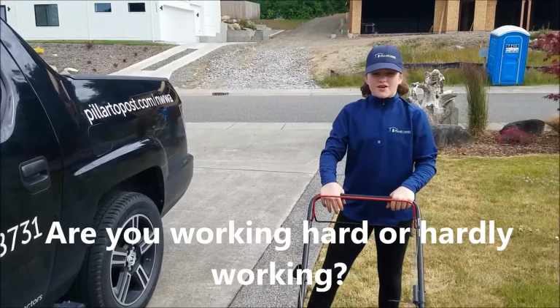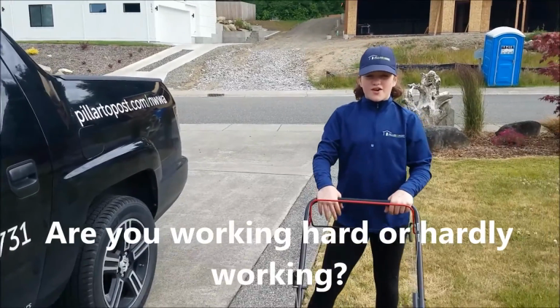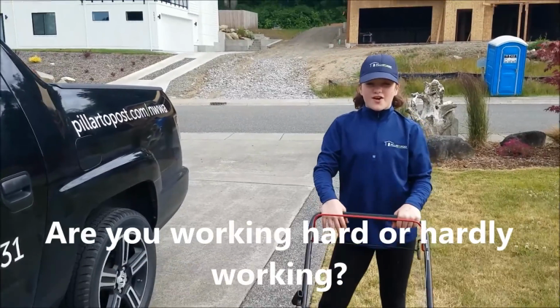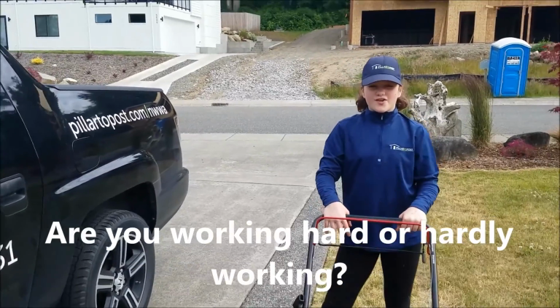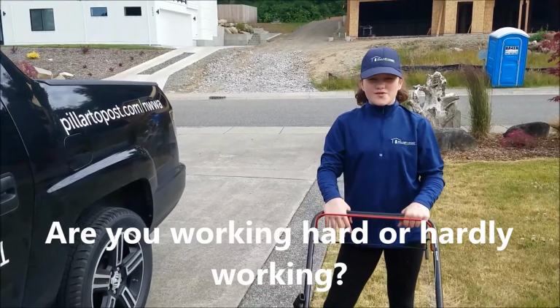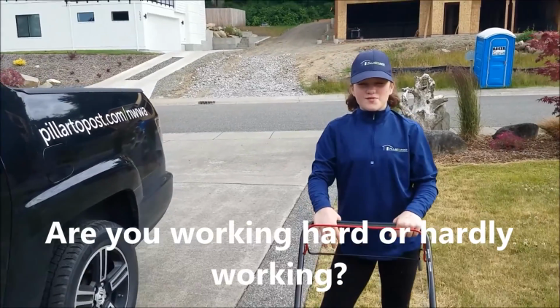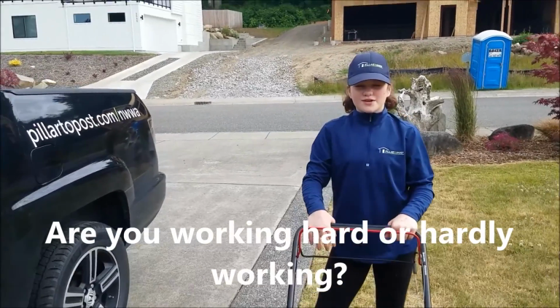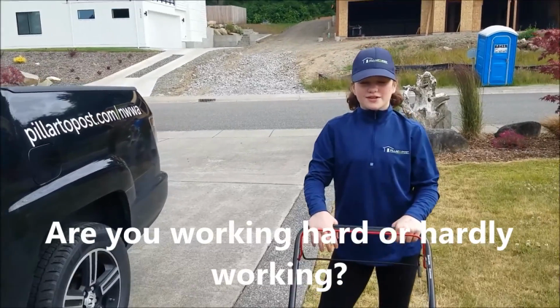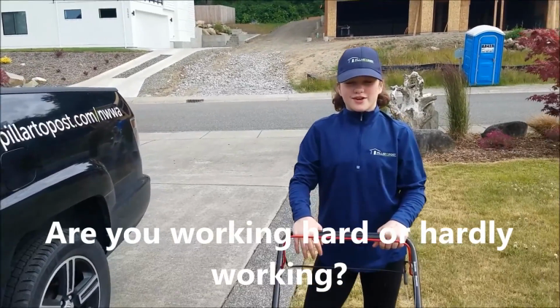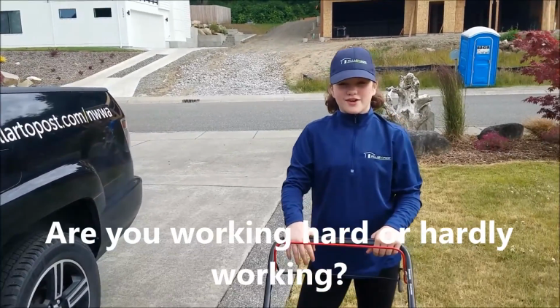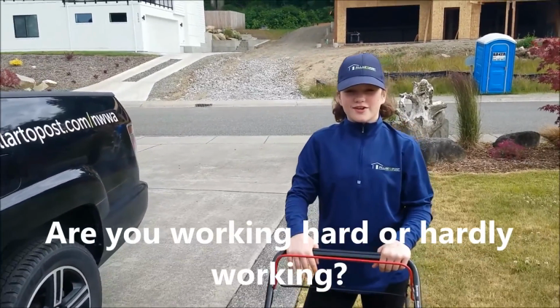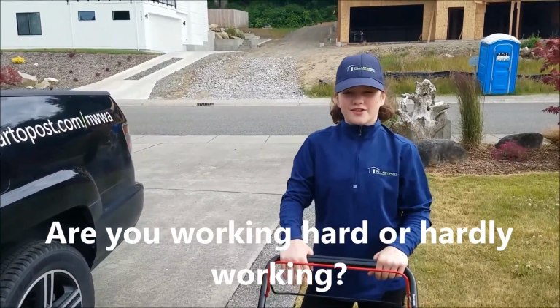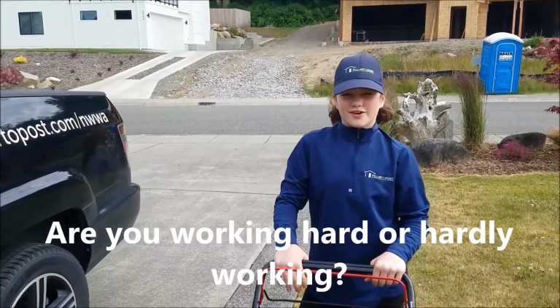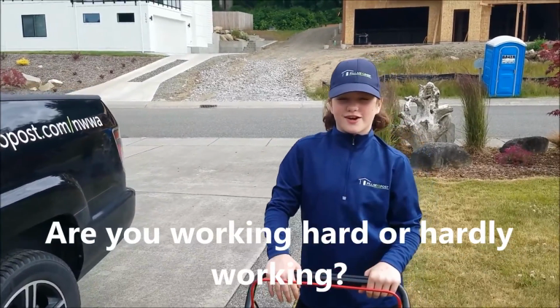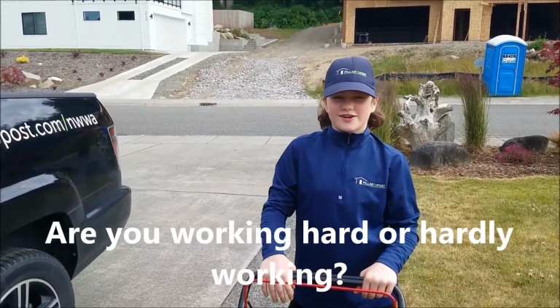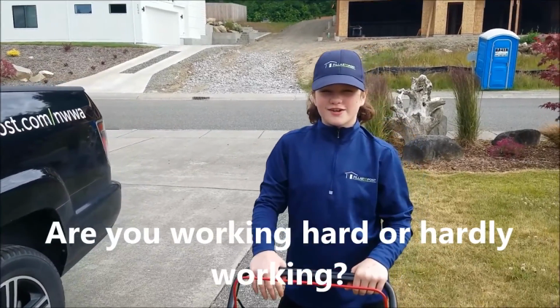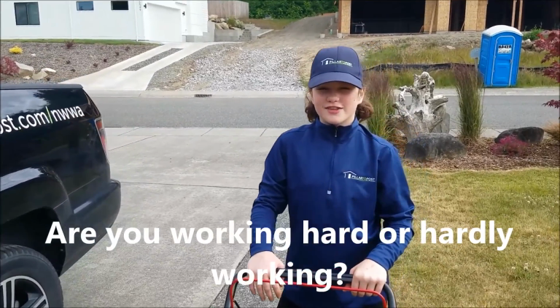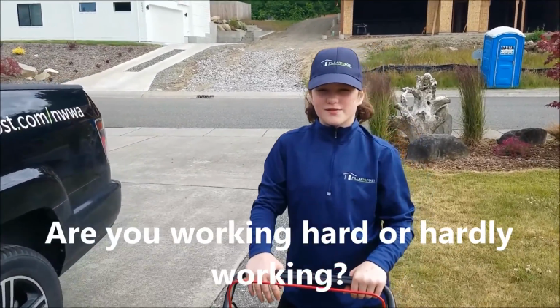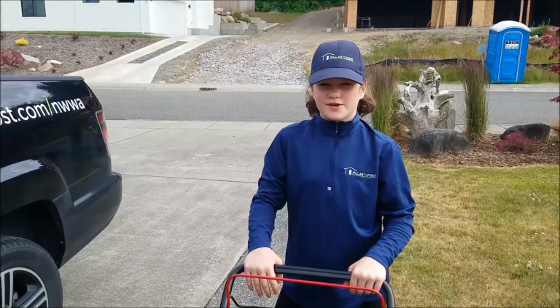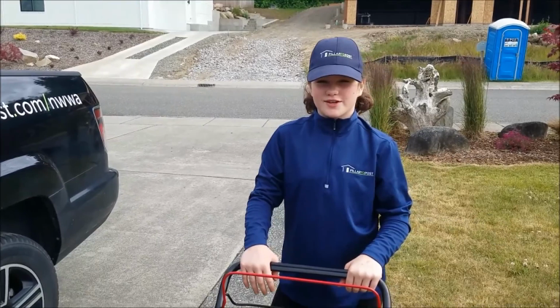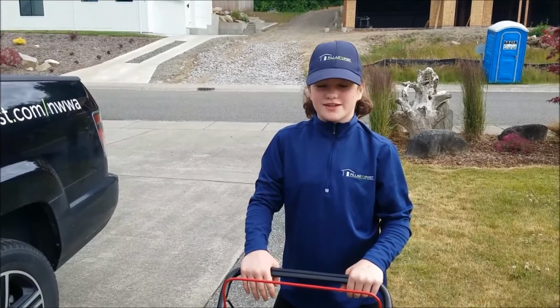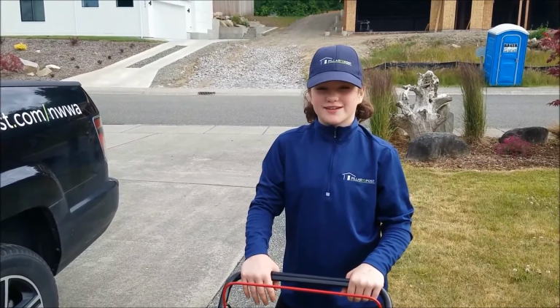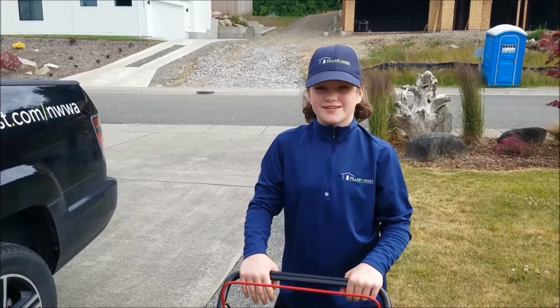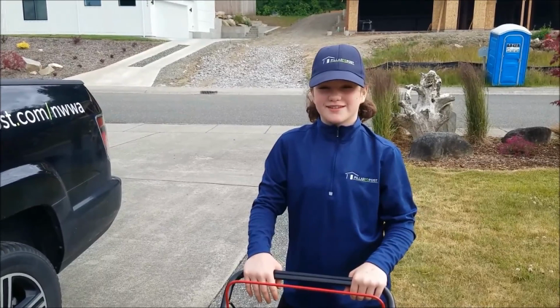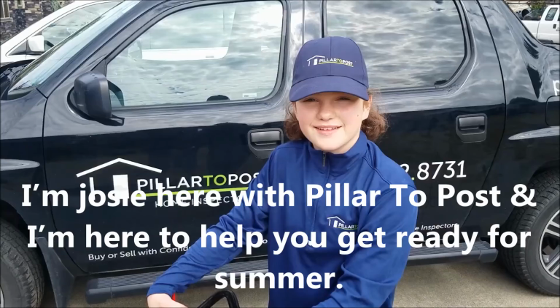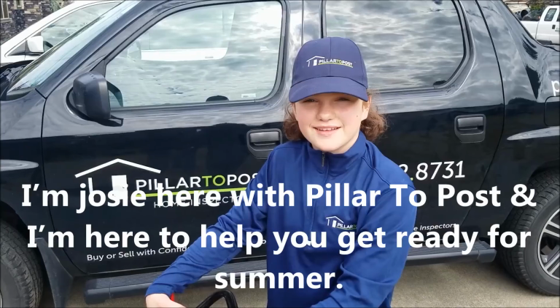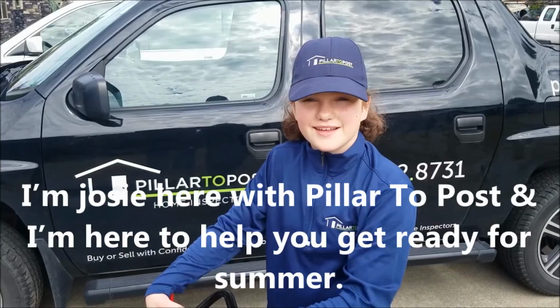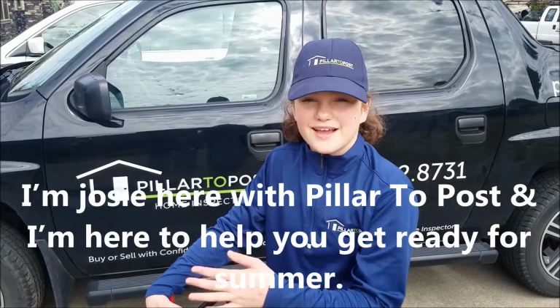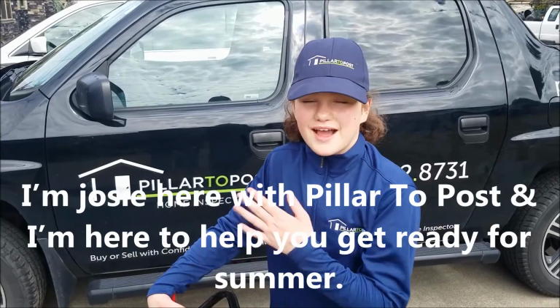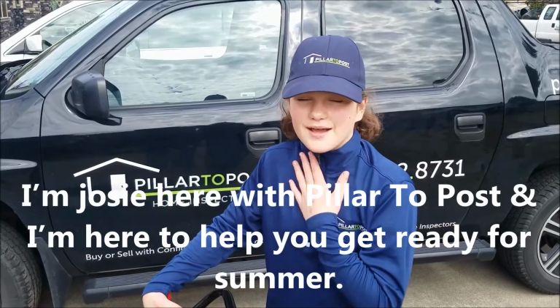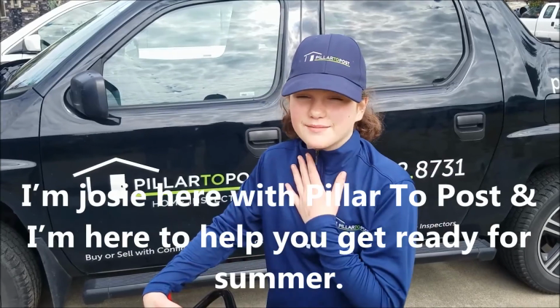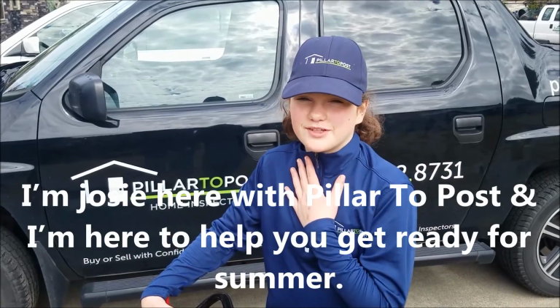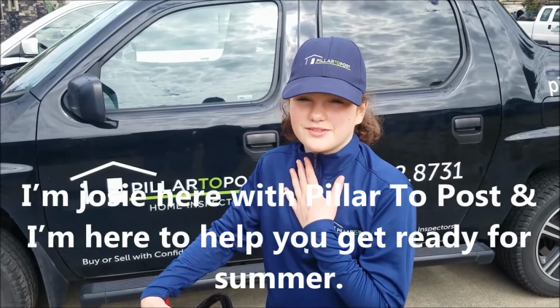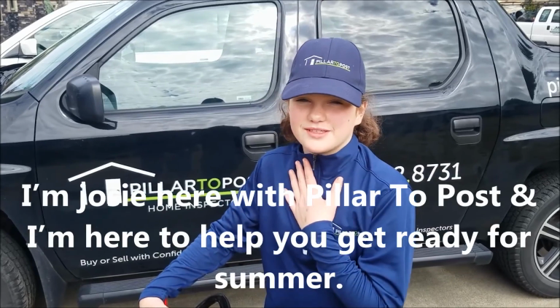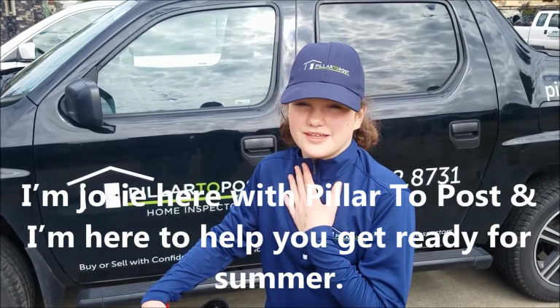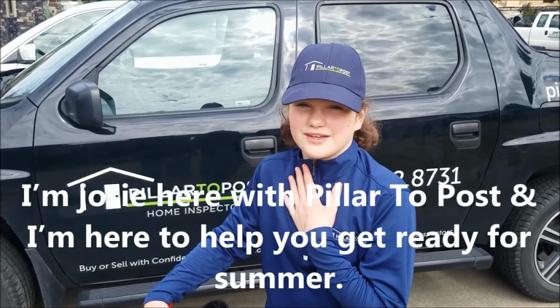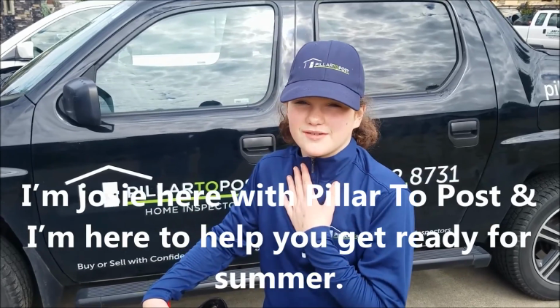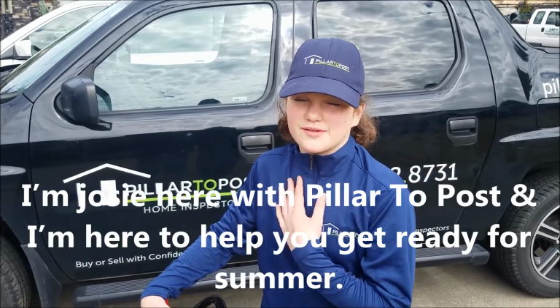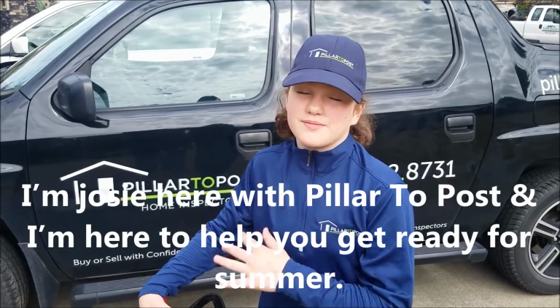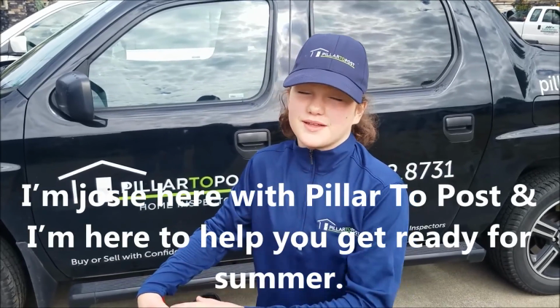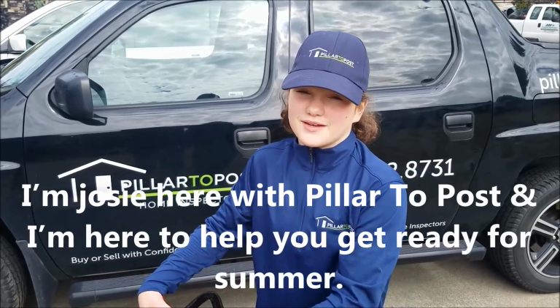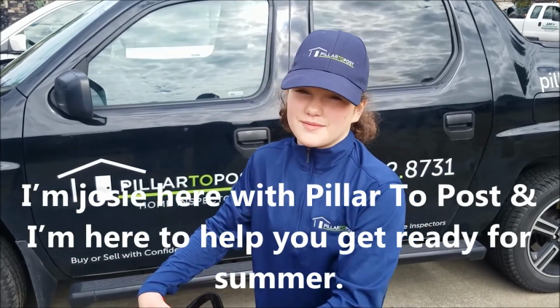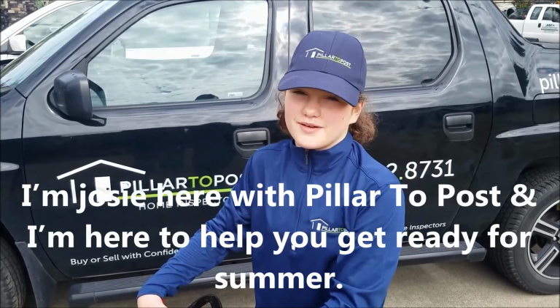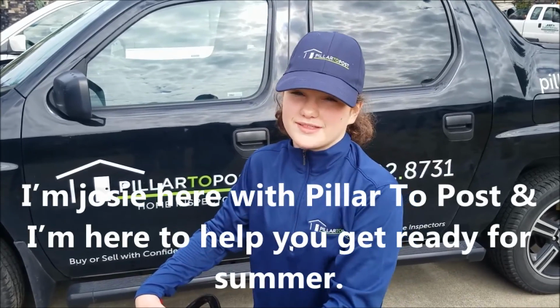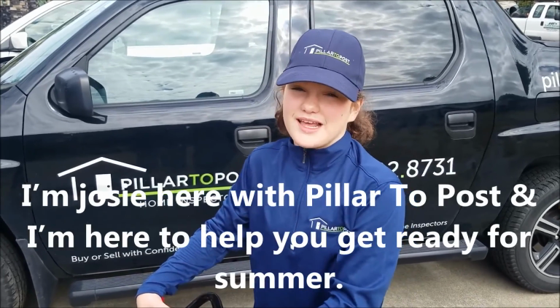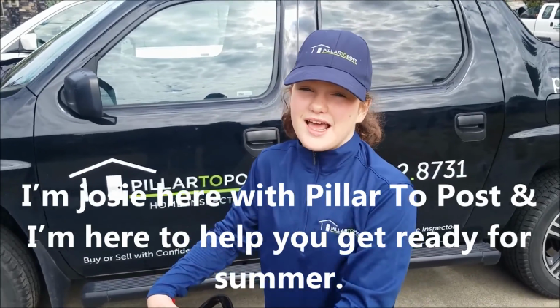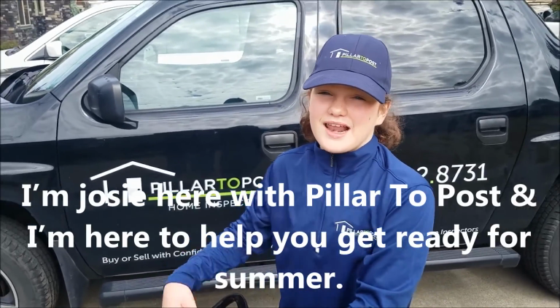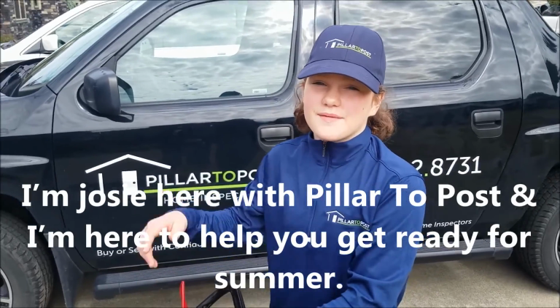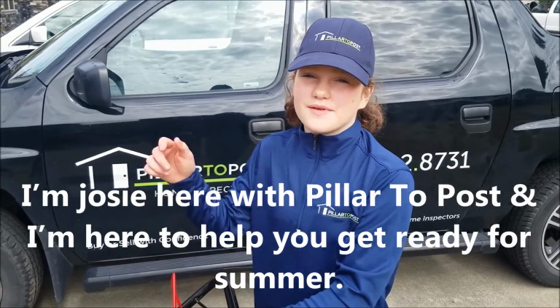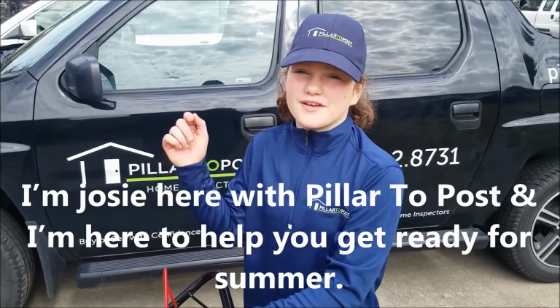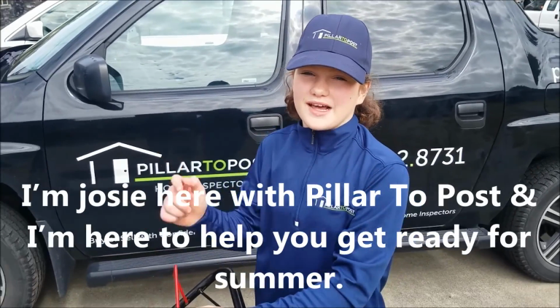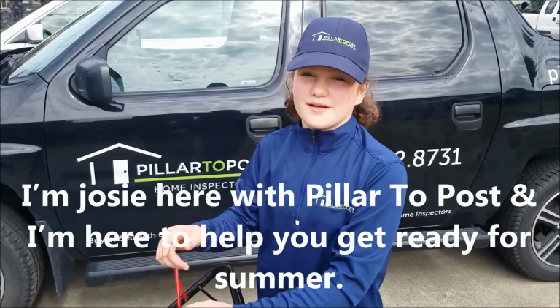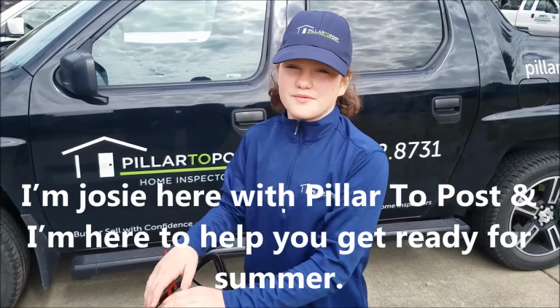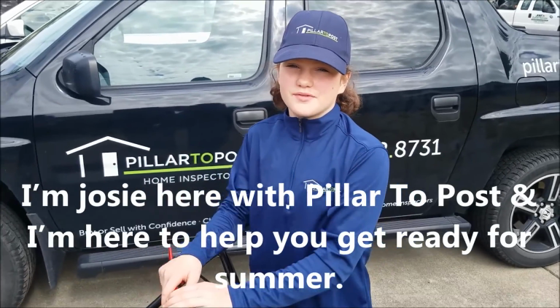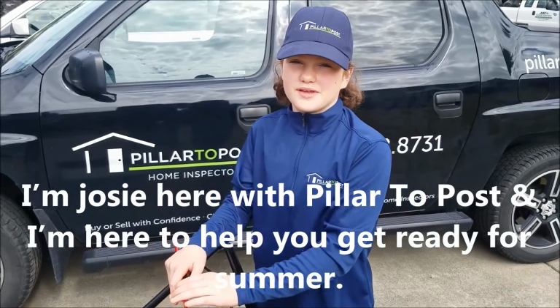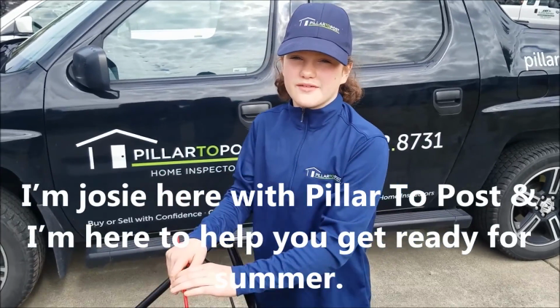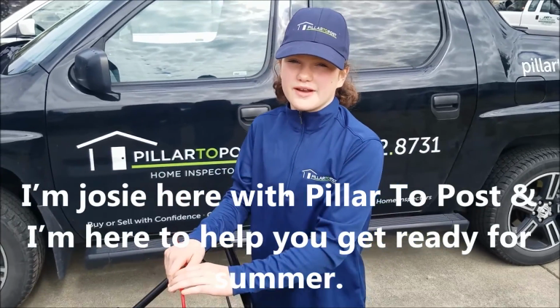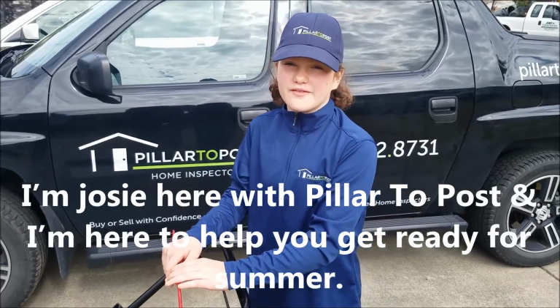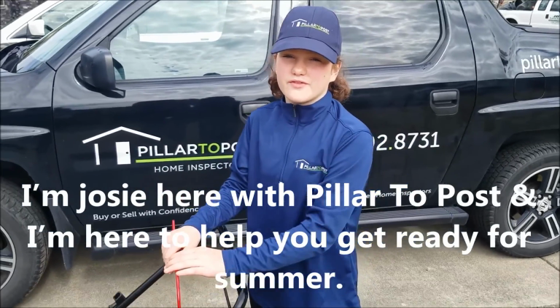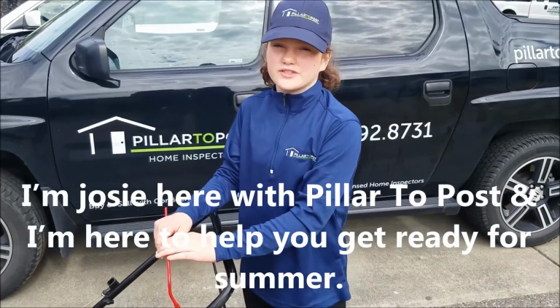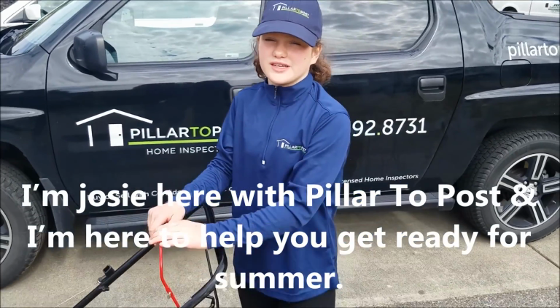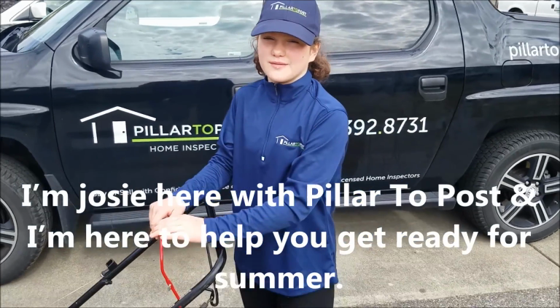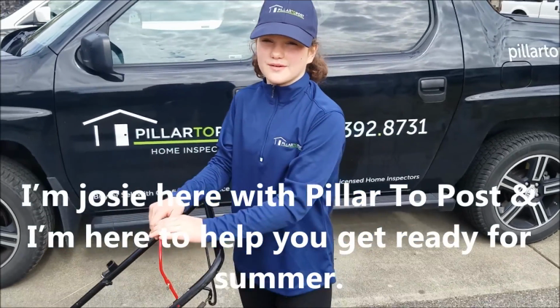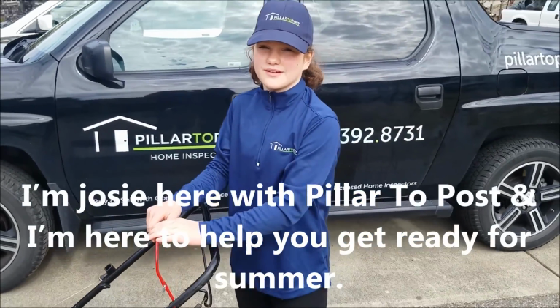Are you working hard or hardly working? I'm Josie here with Pilater Post, and I'm here to help you get ready for something.